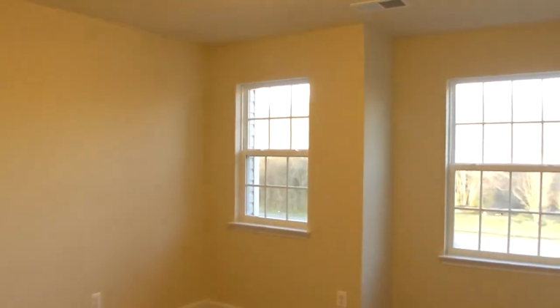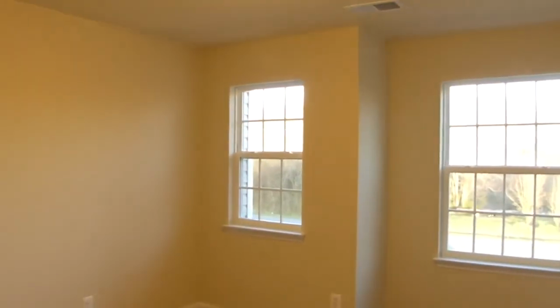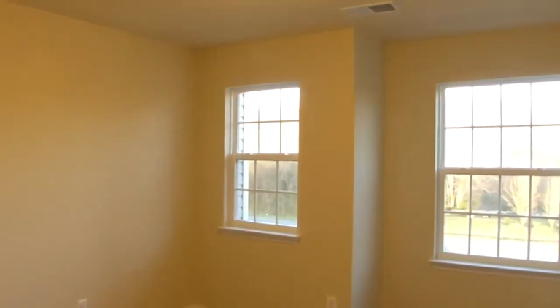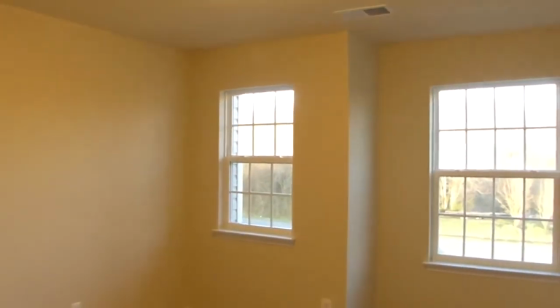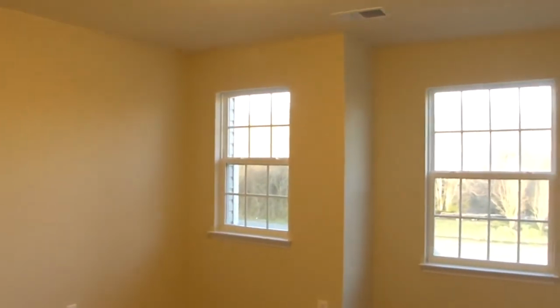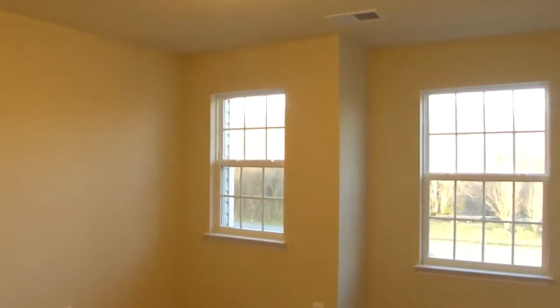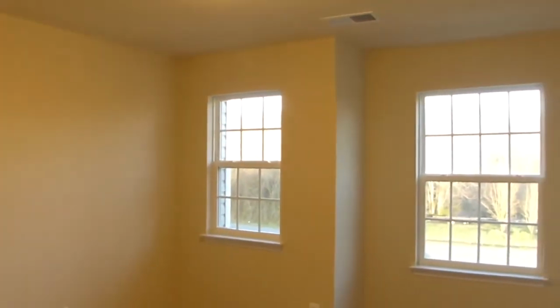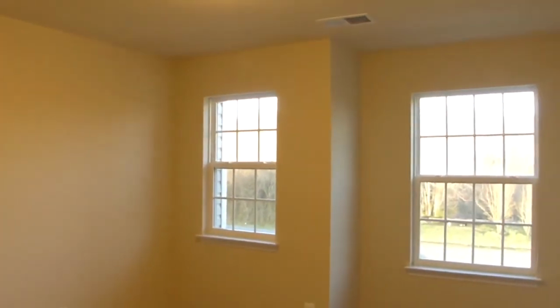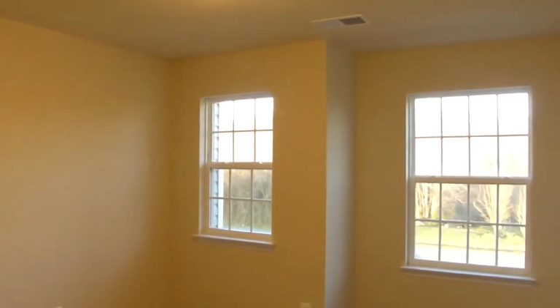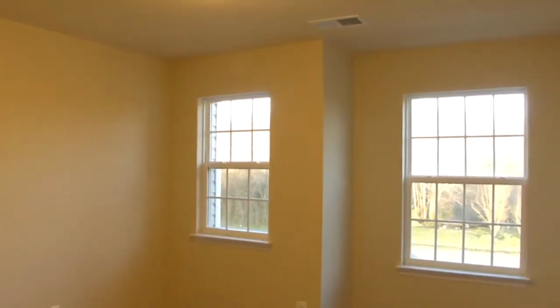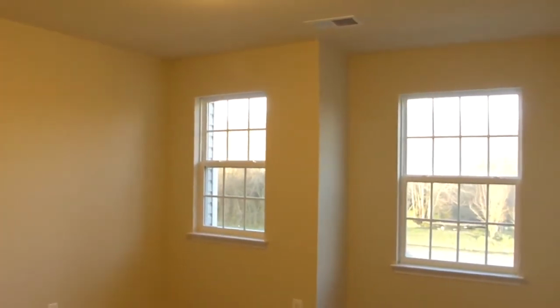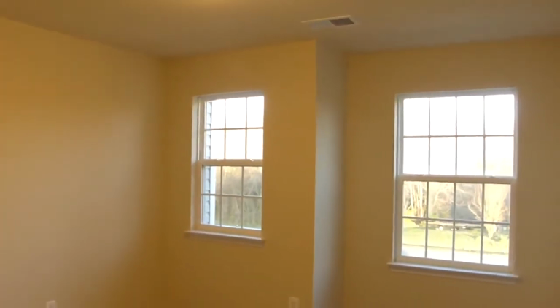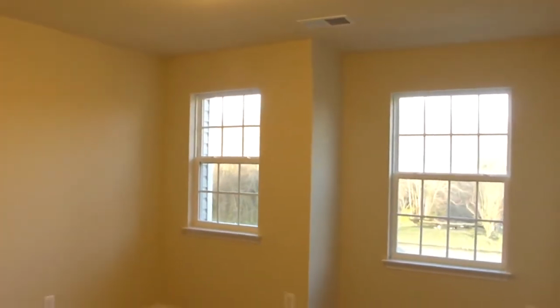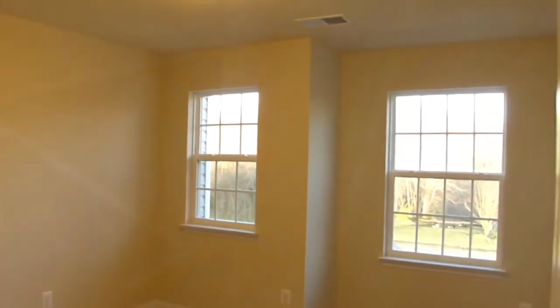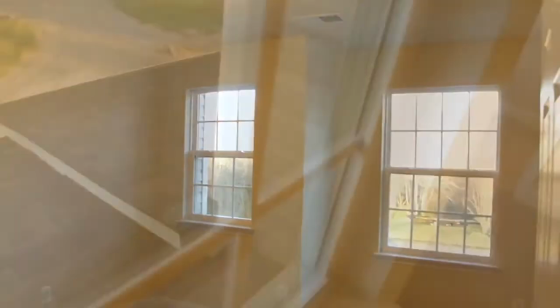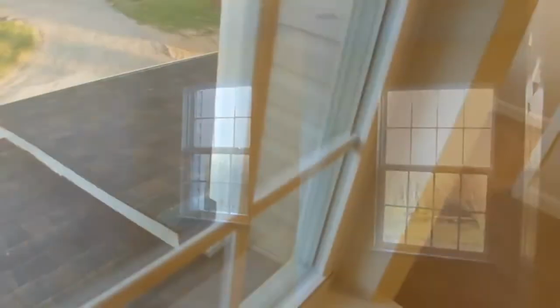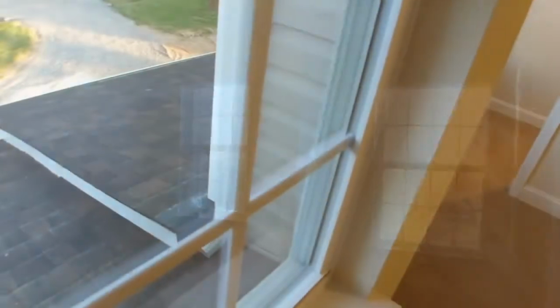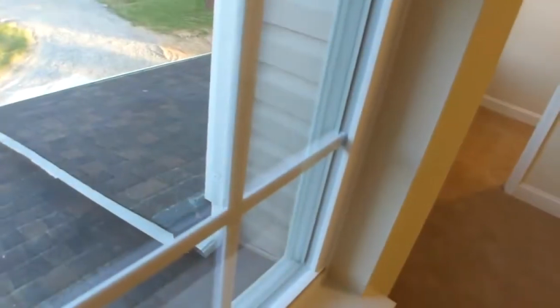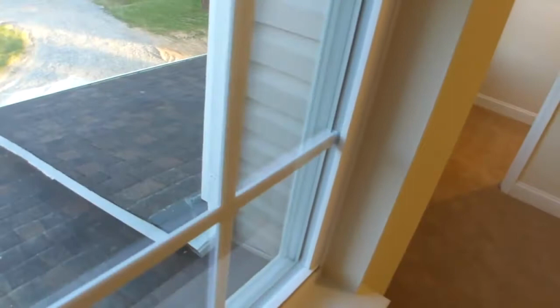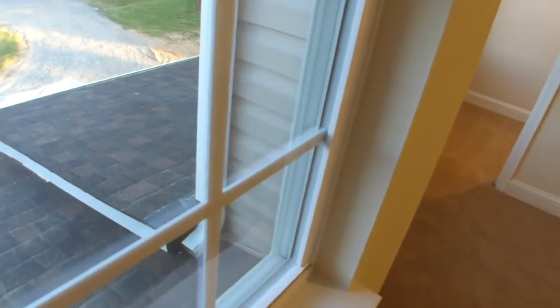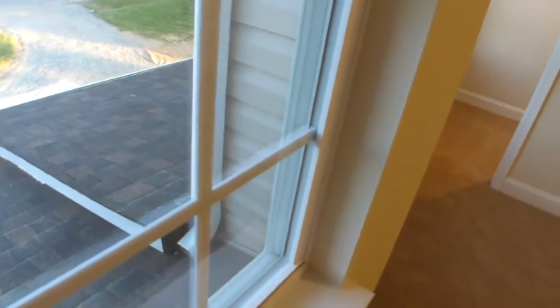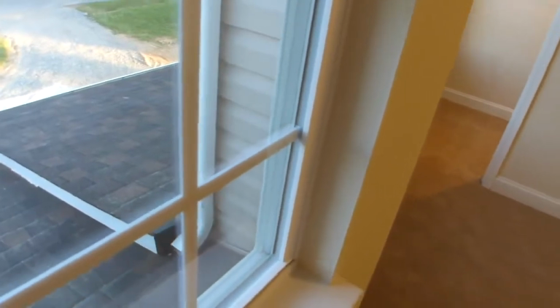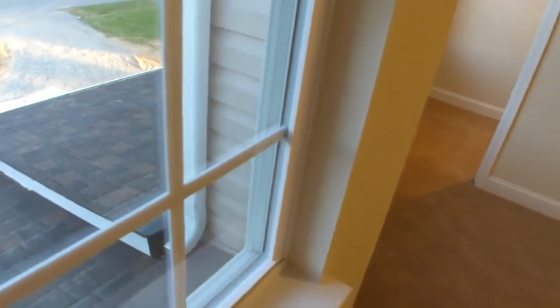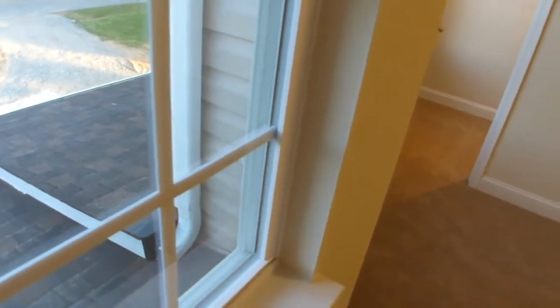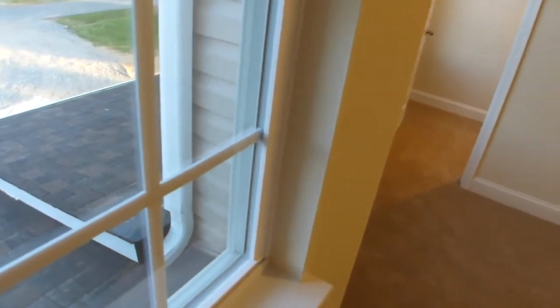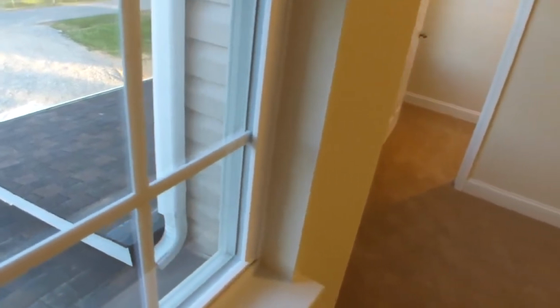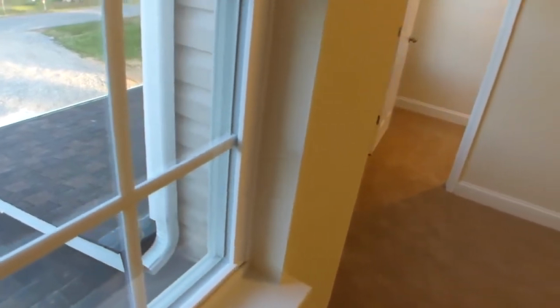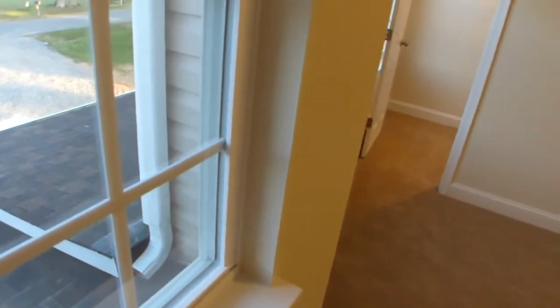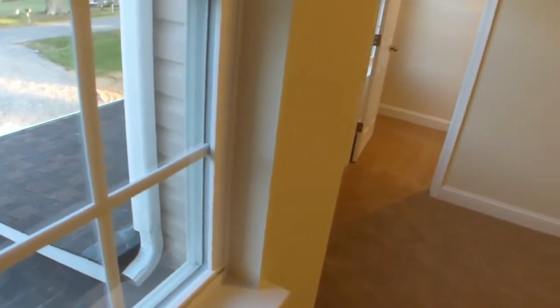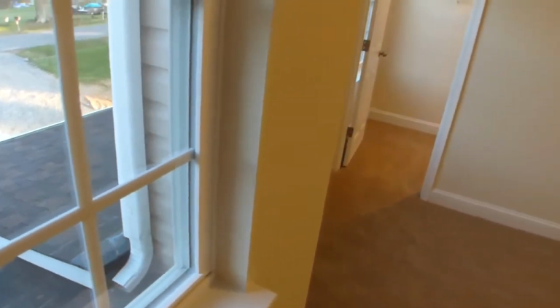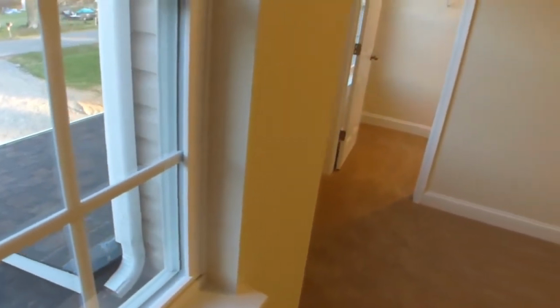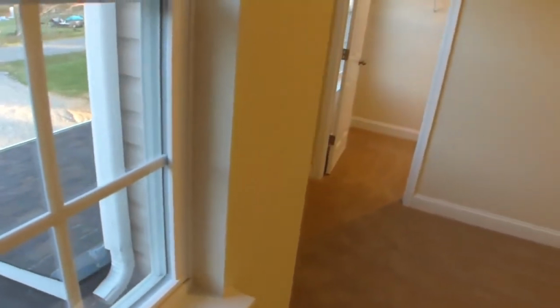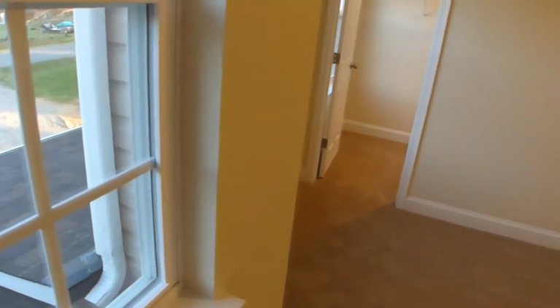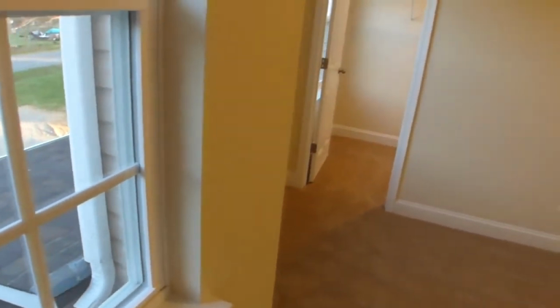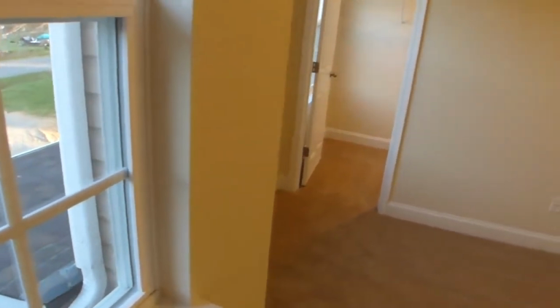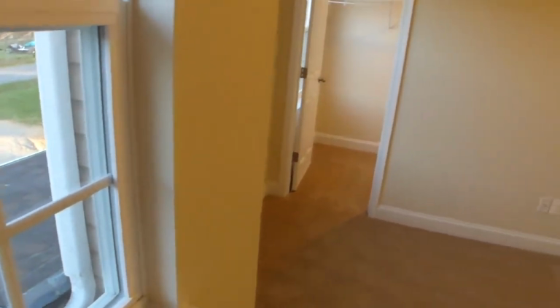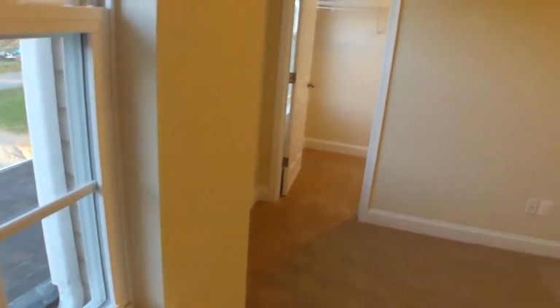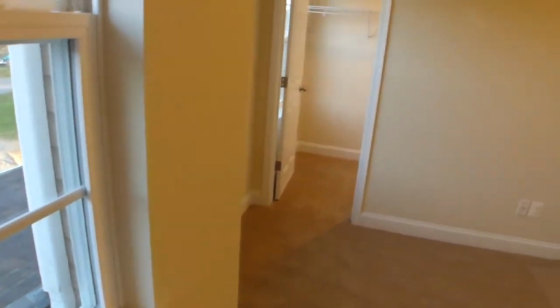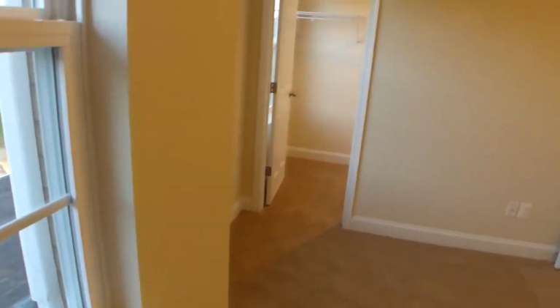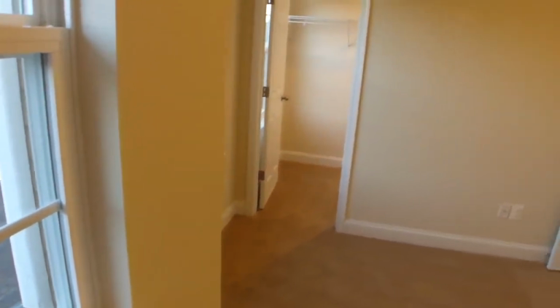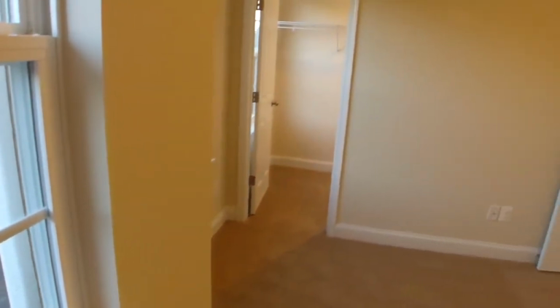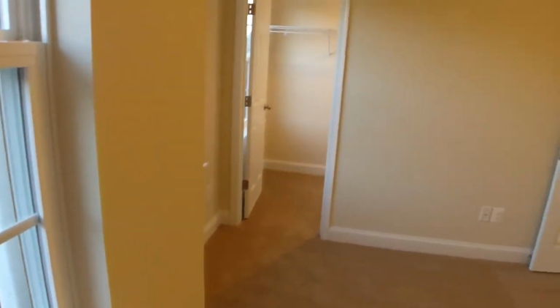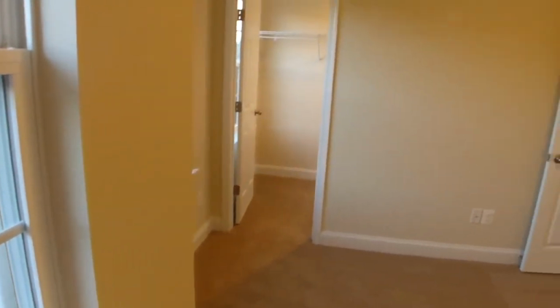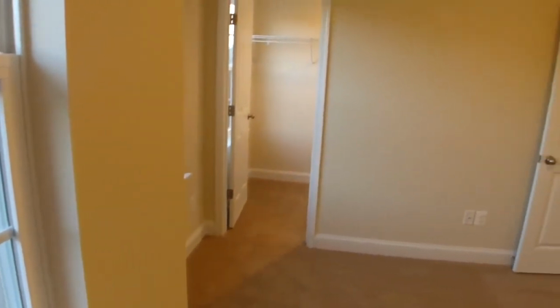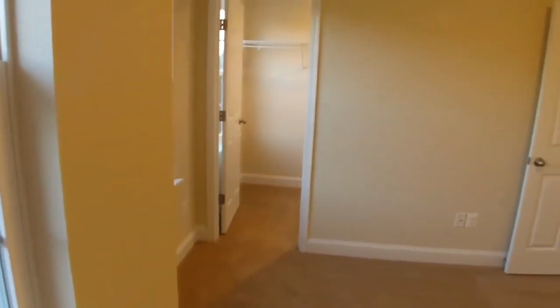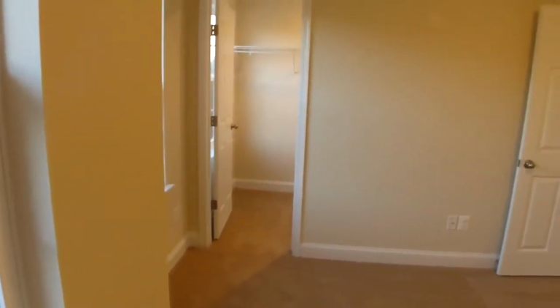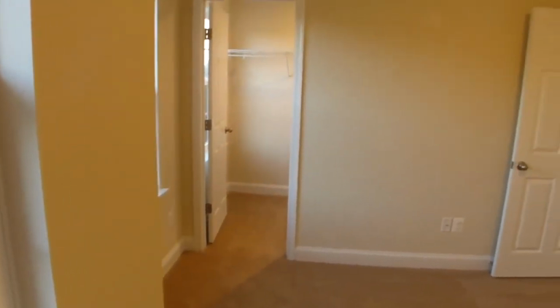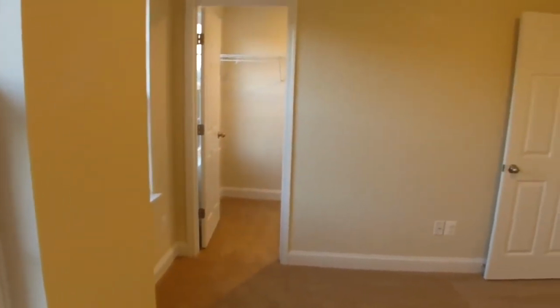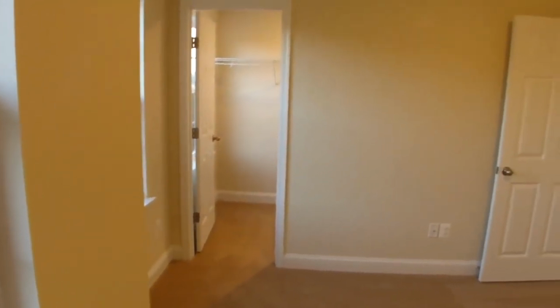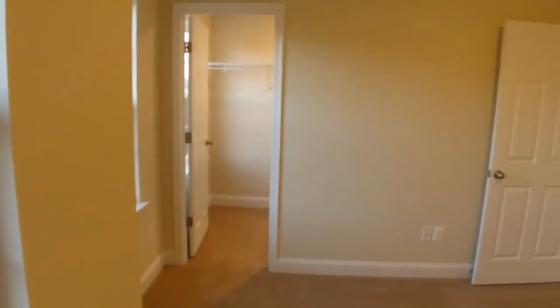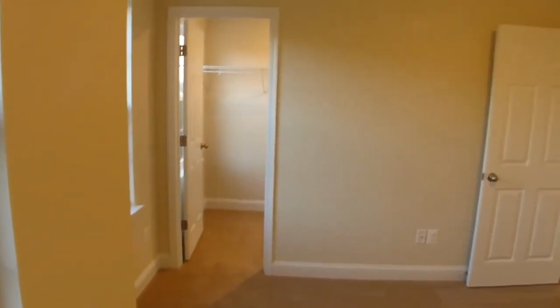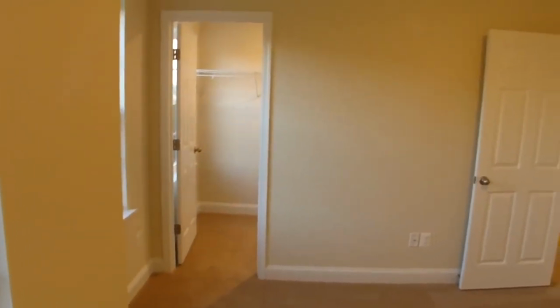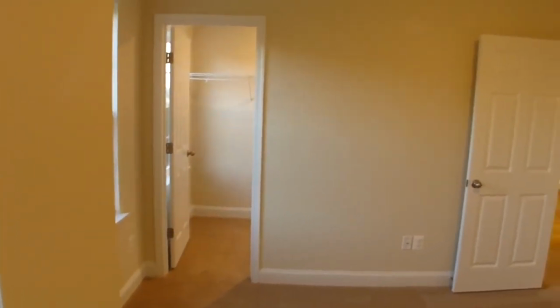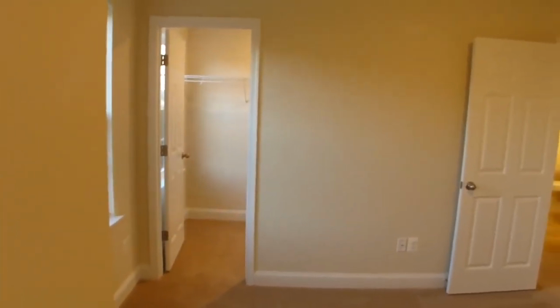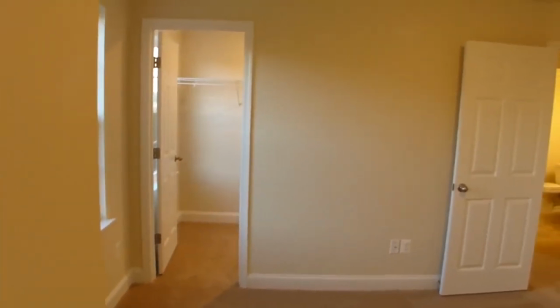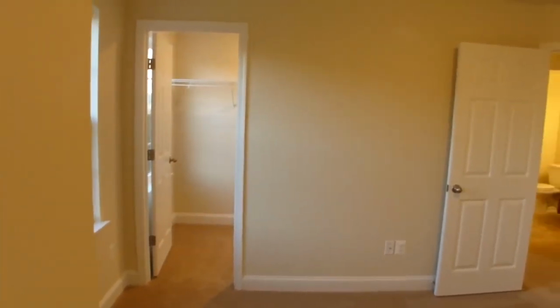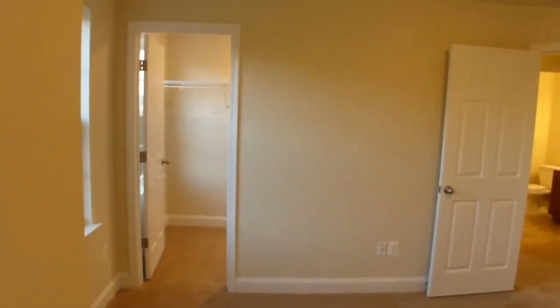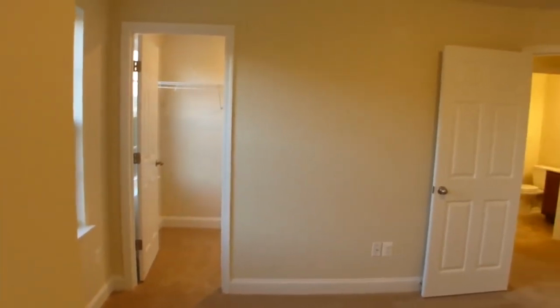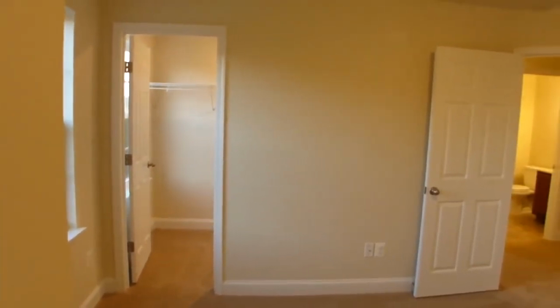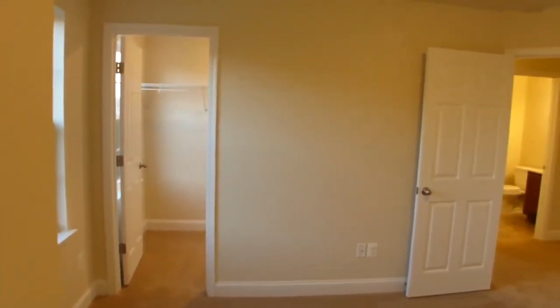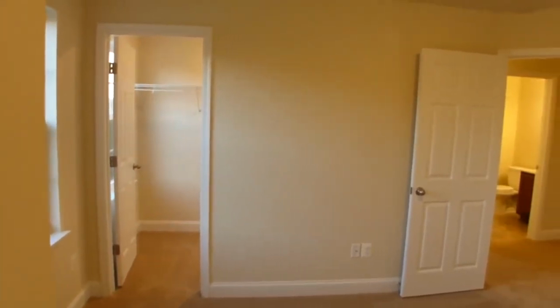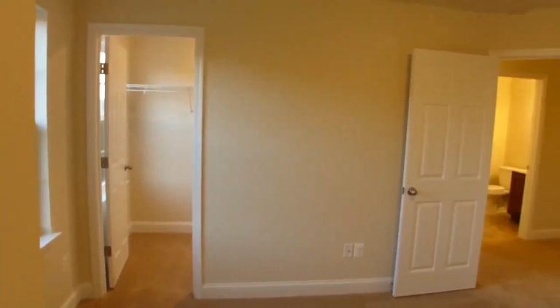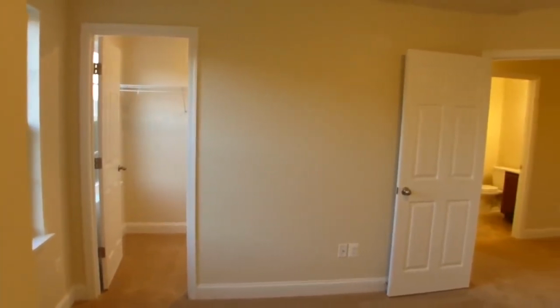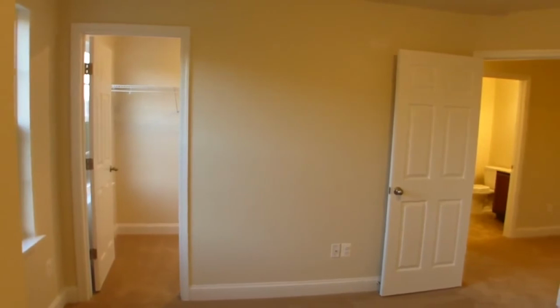The front guest bedroom is carpeted, has two windows, and a long transverse walk-in closet with its own window providing natural light.